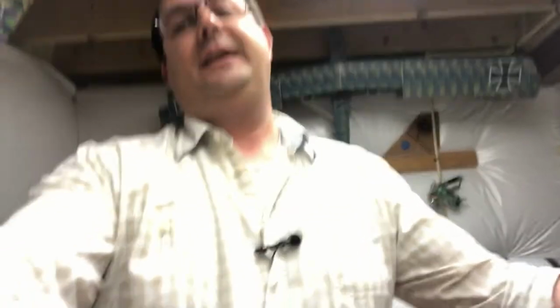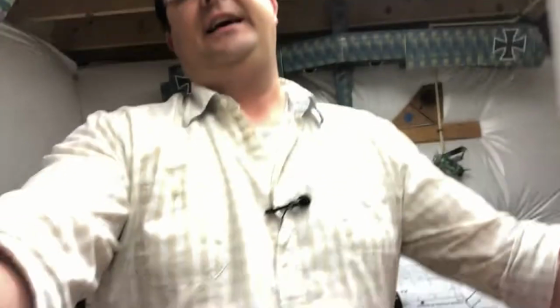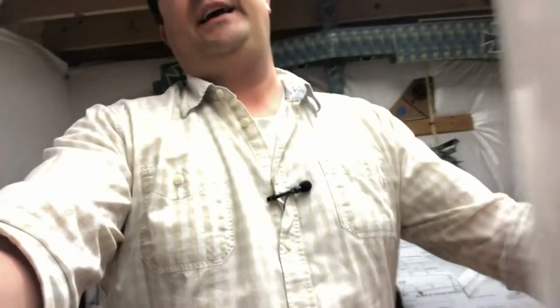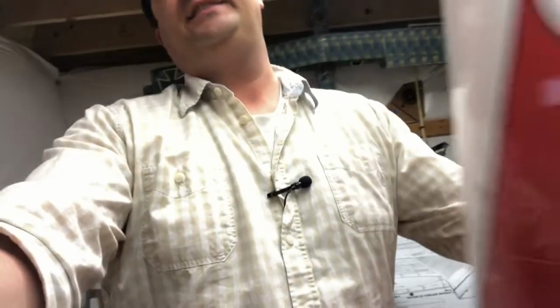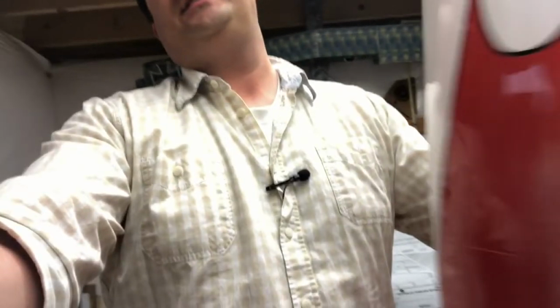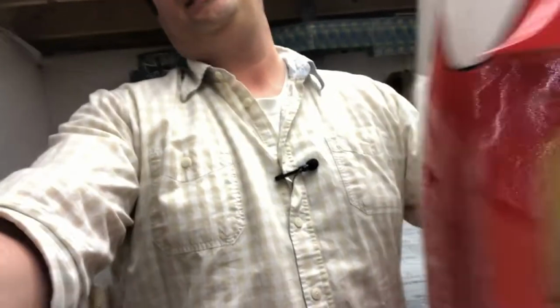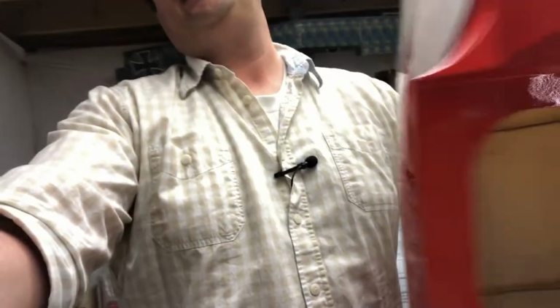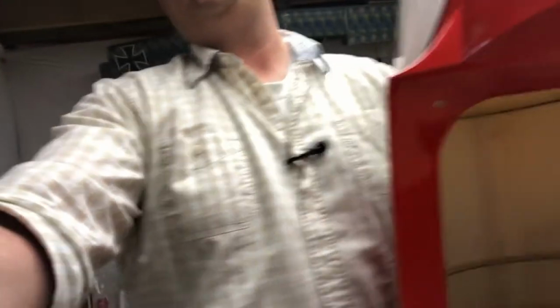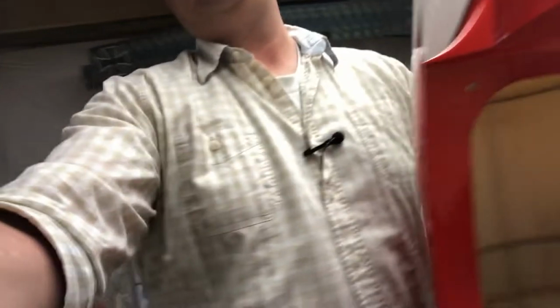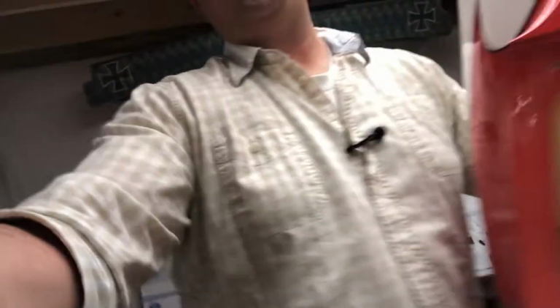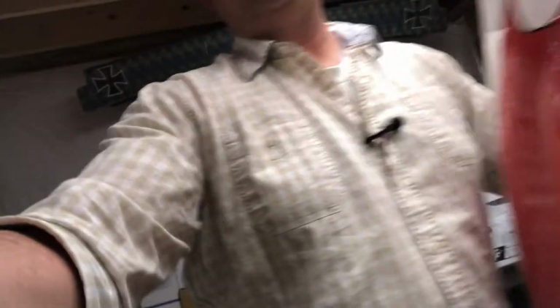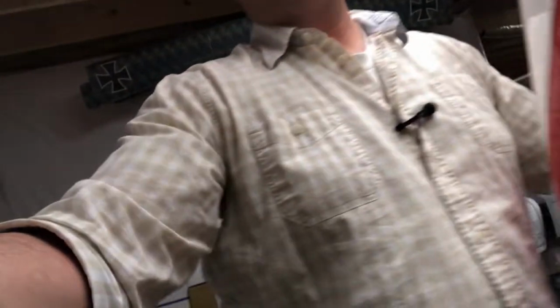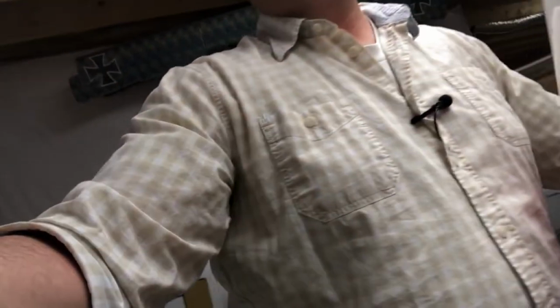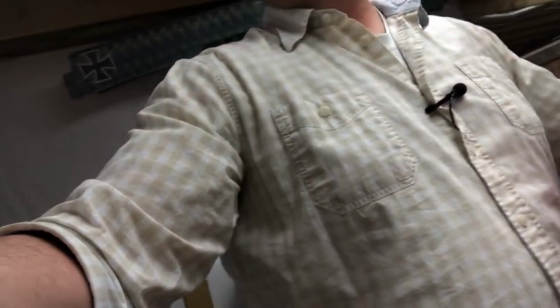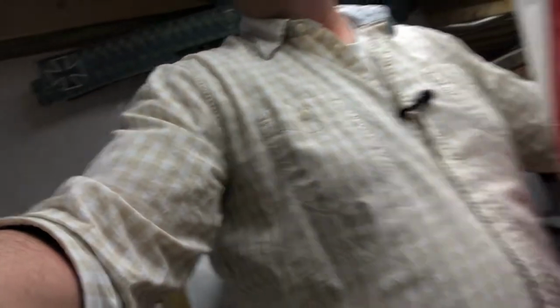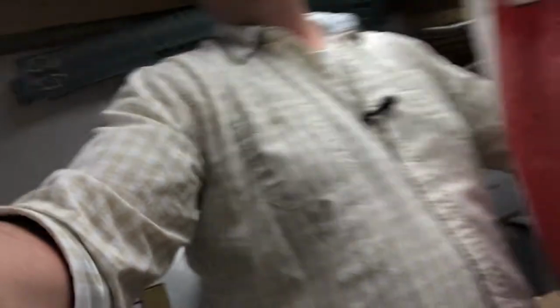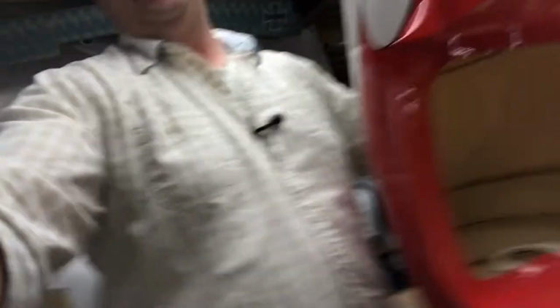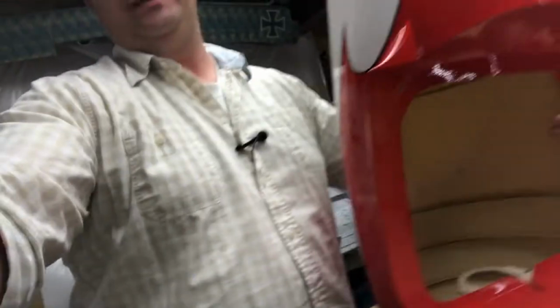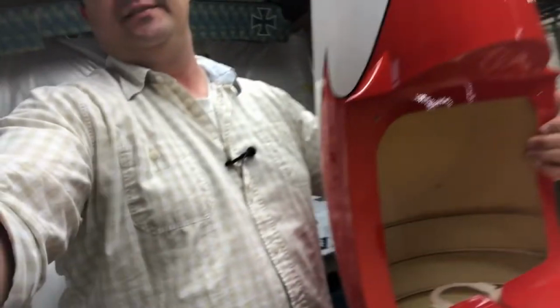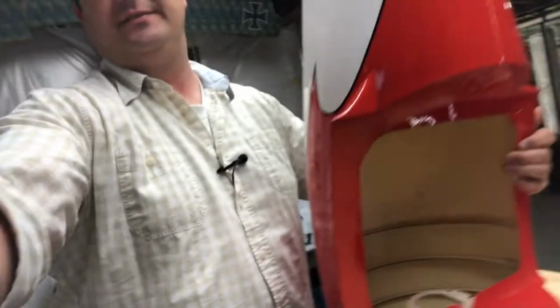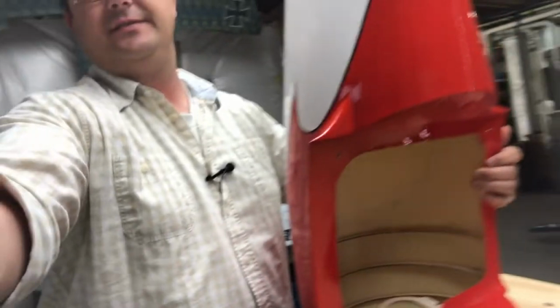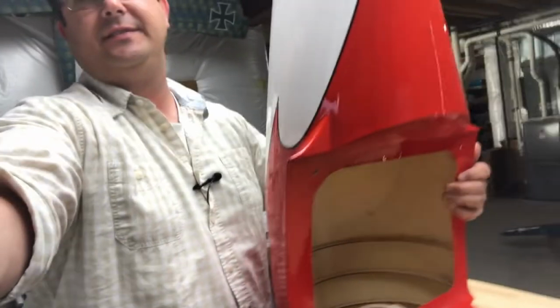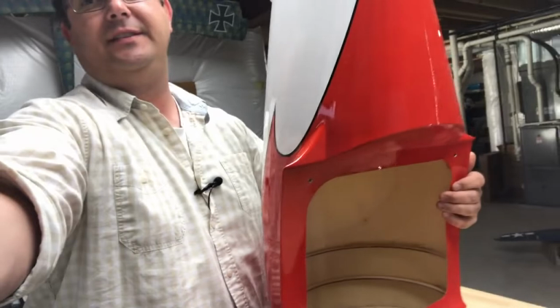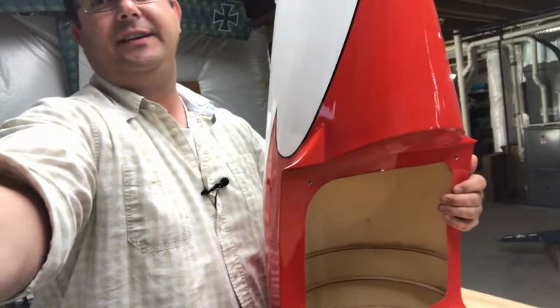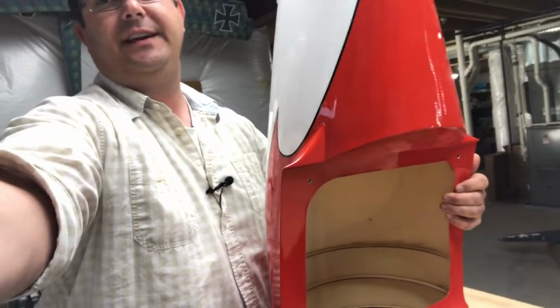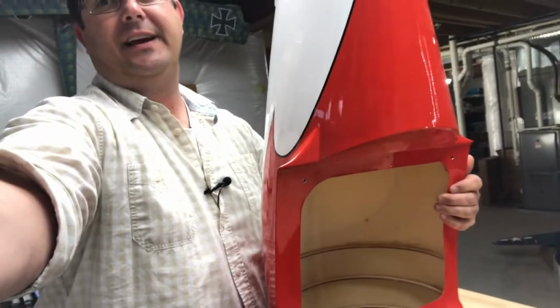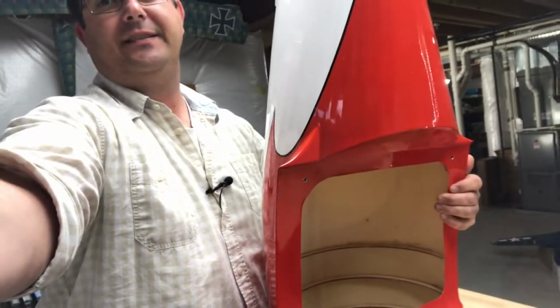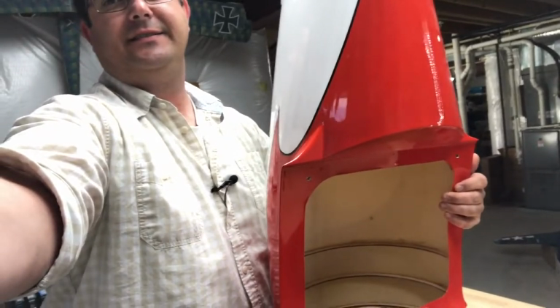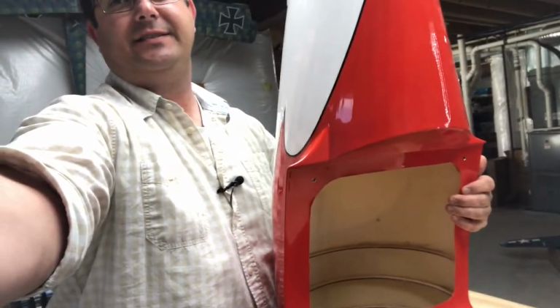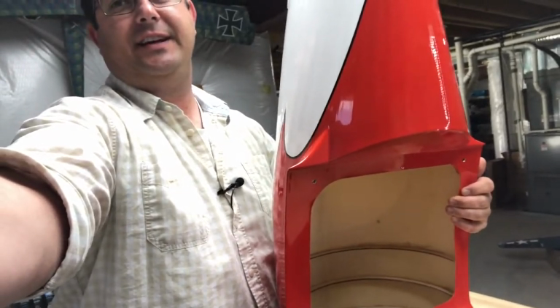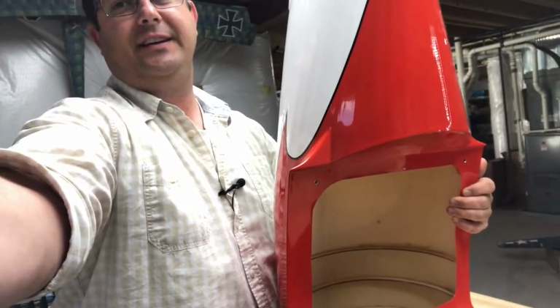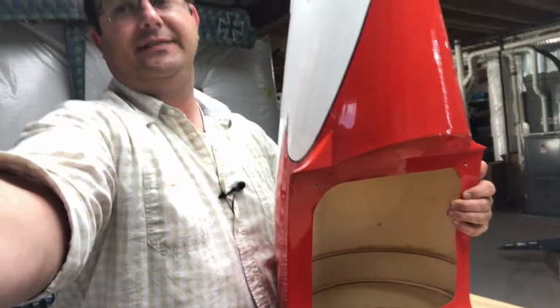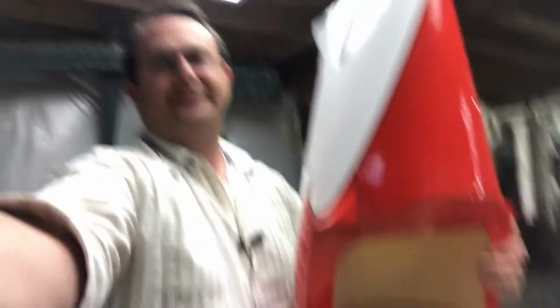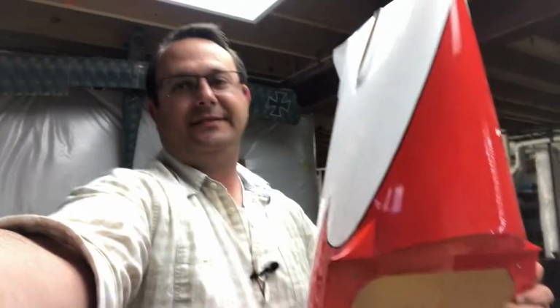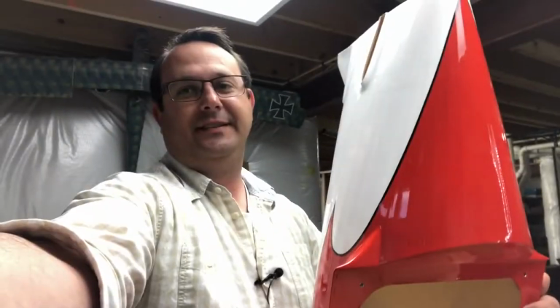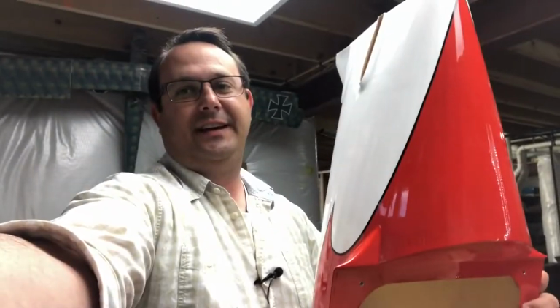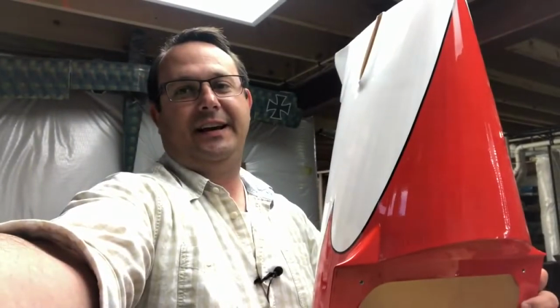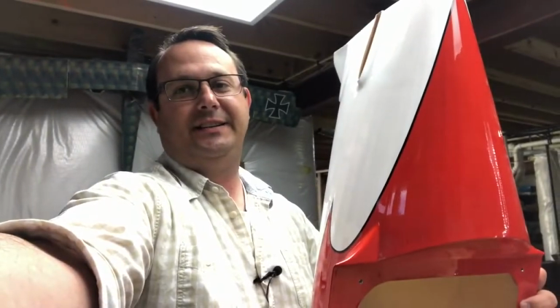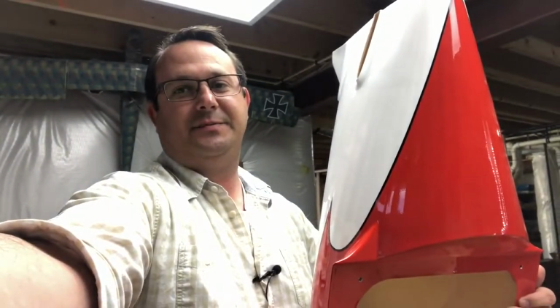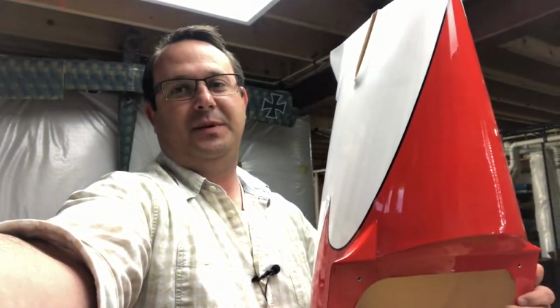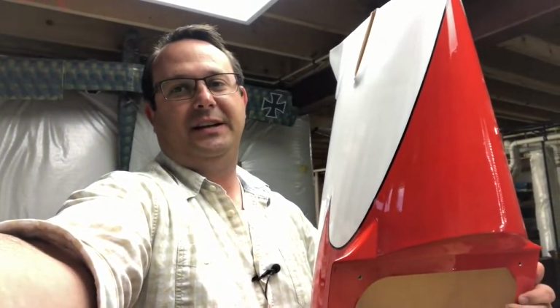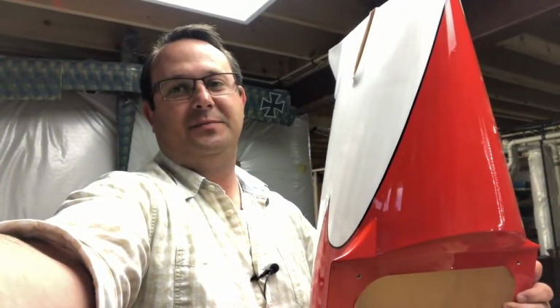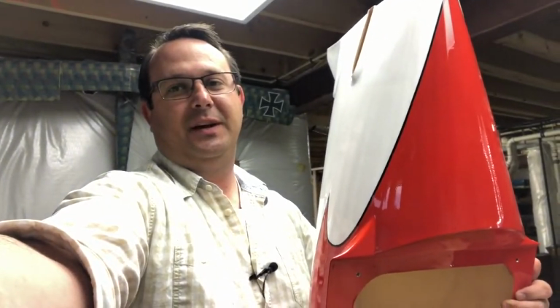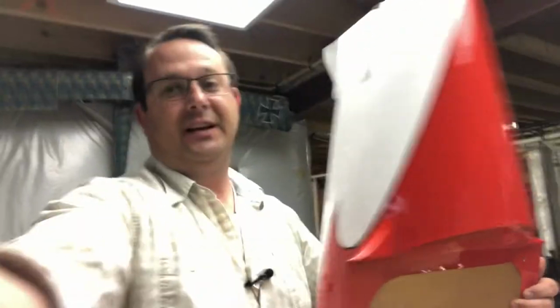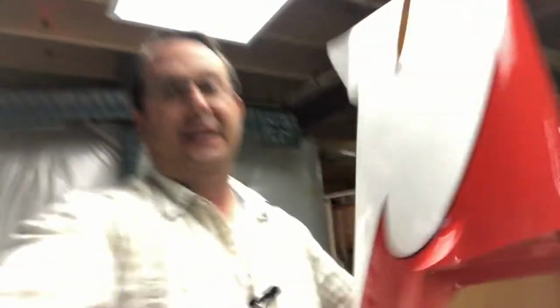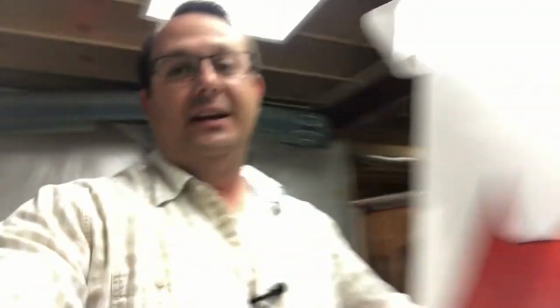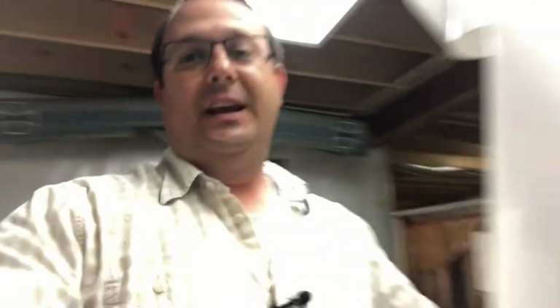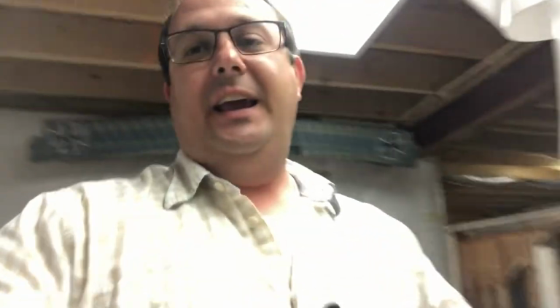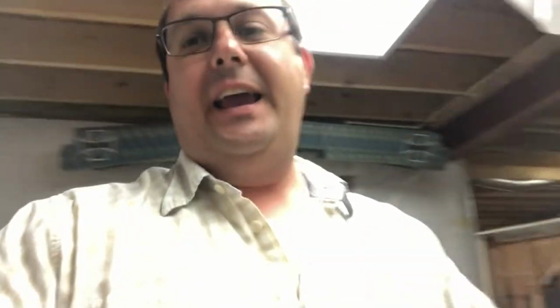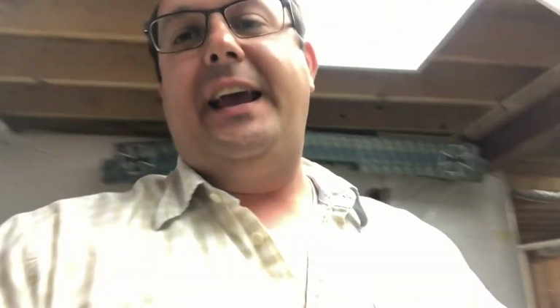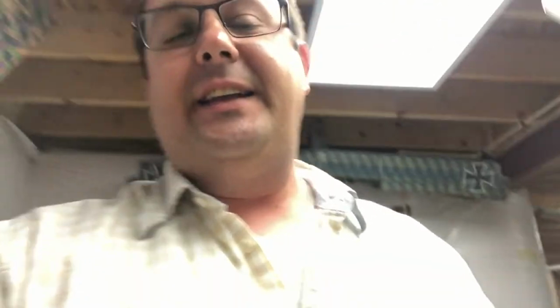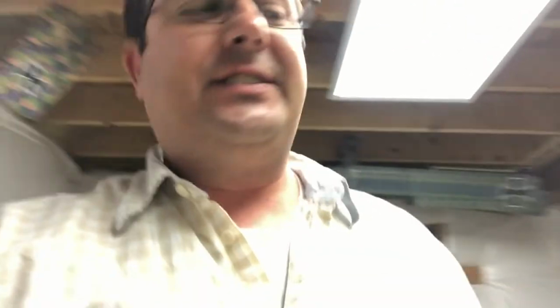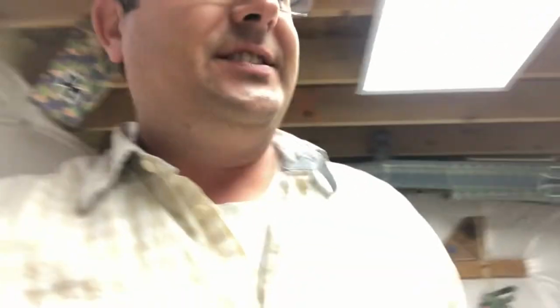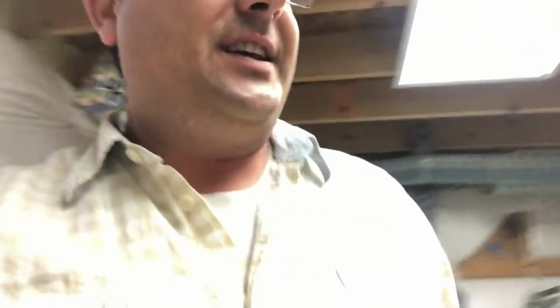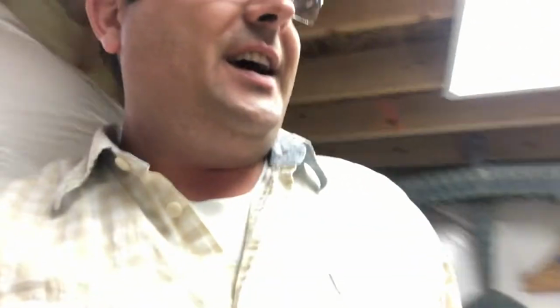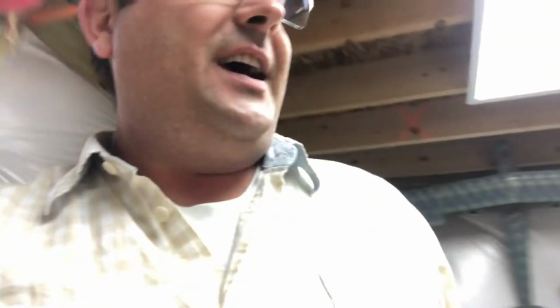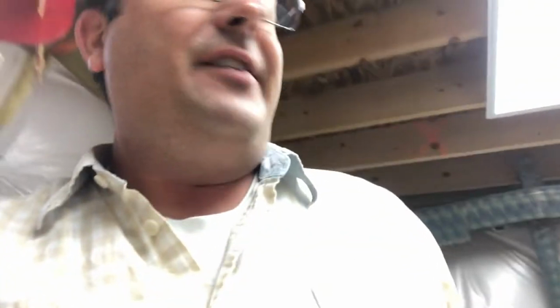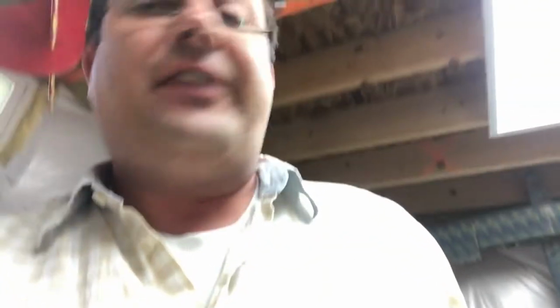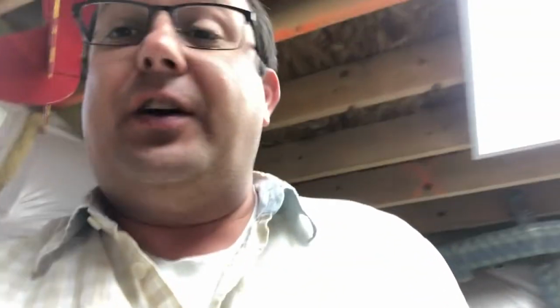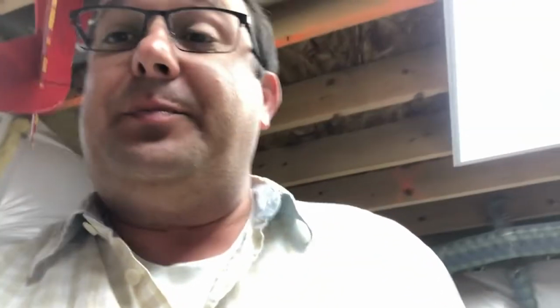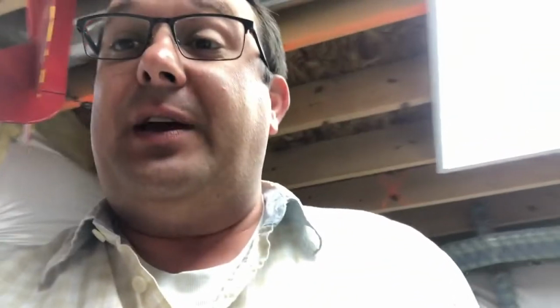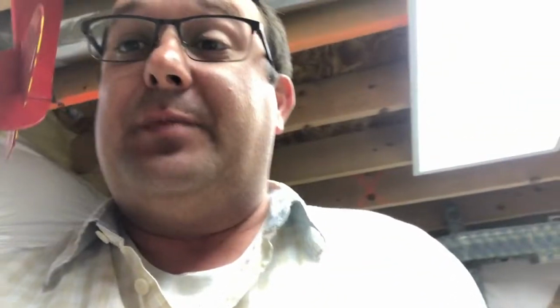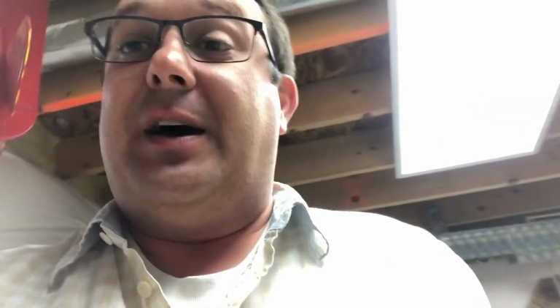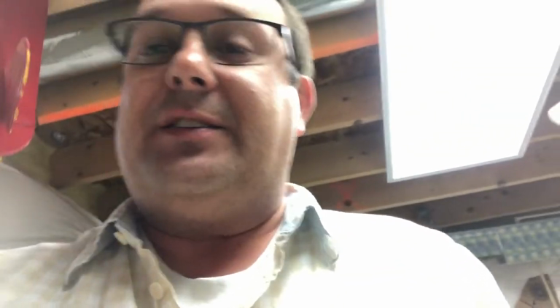It's as big as me. Yeah, it's a very big model.